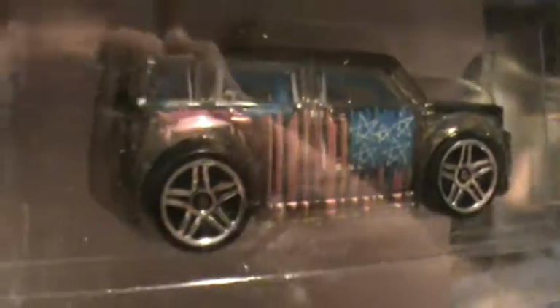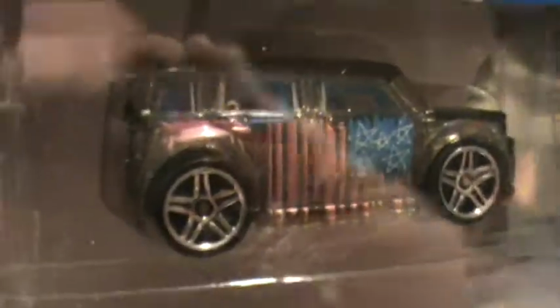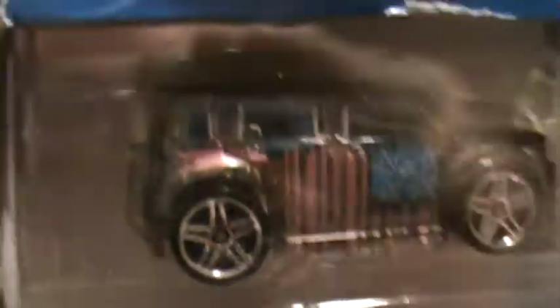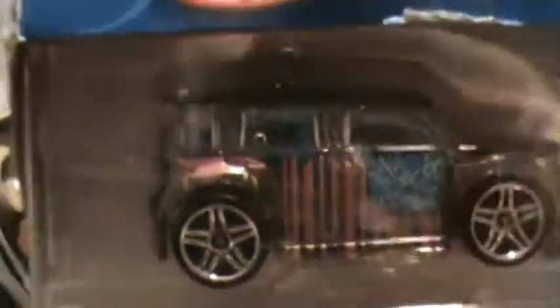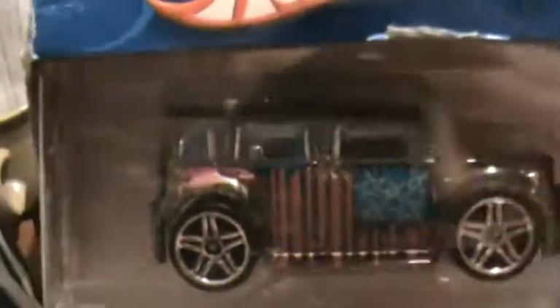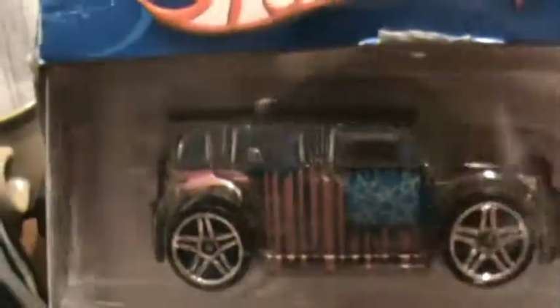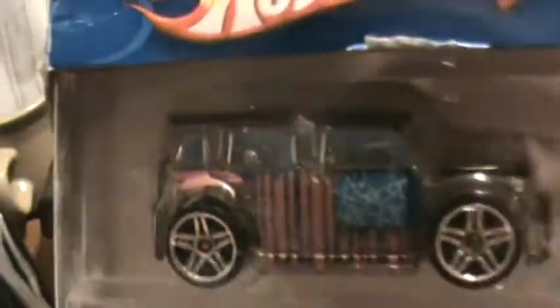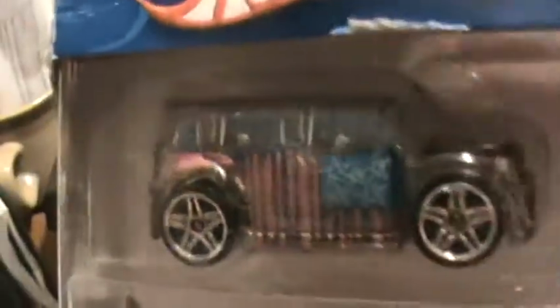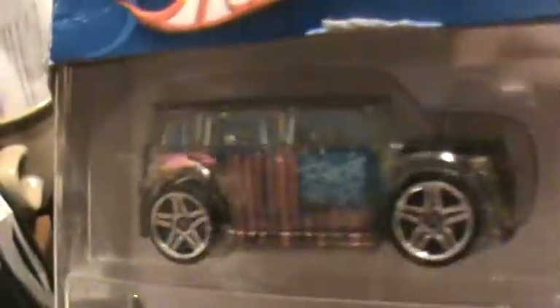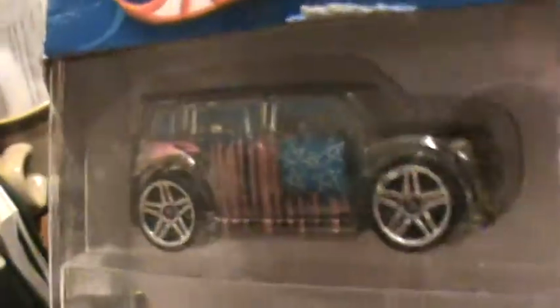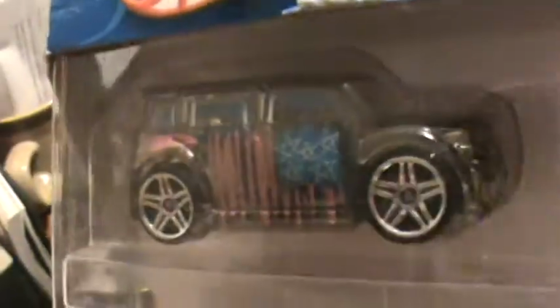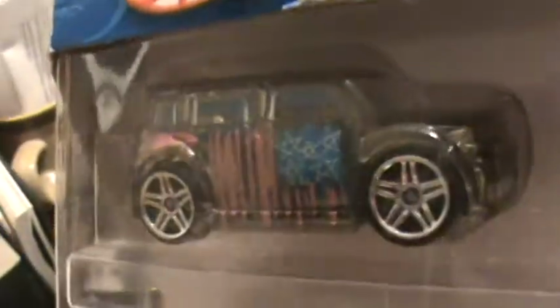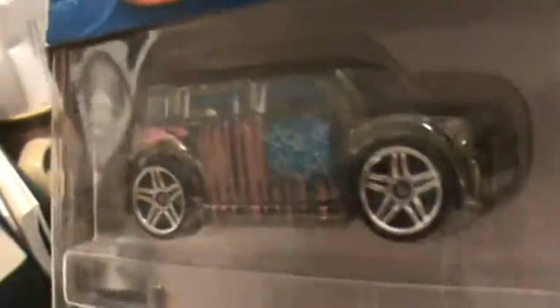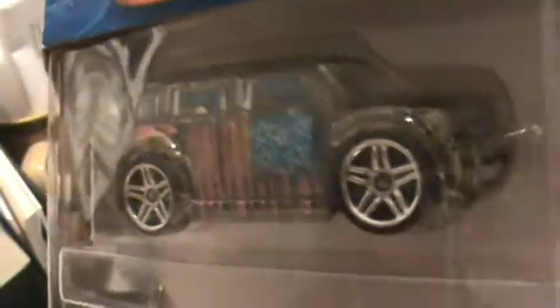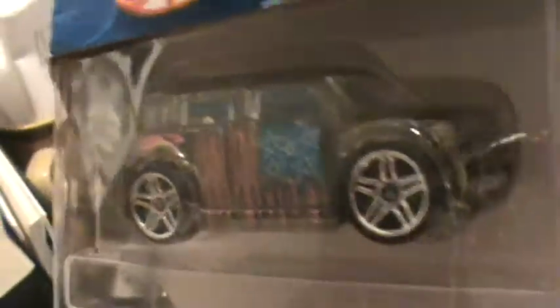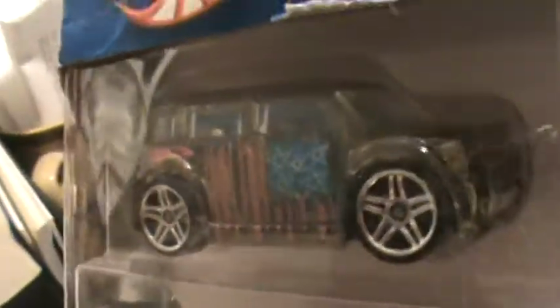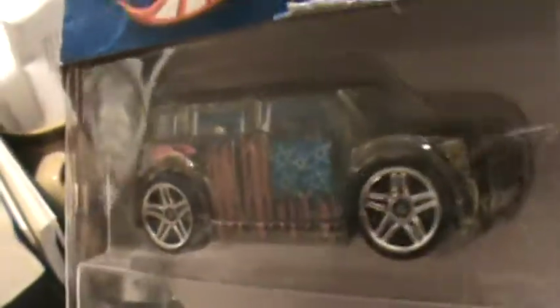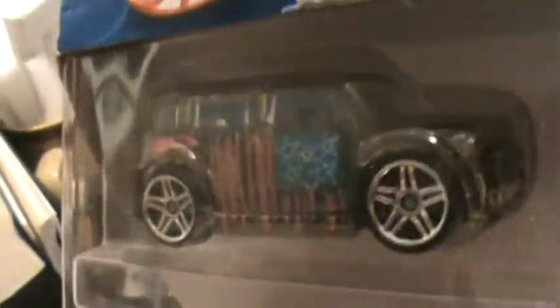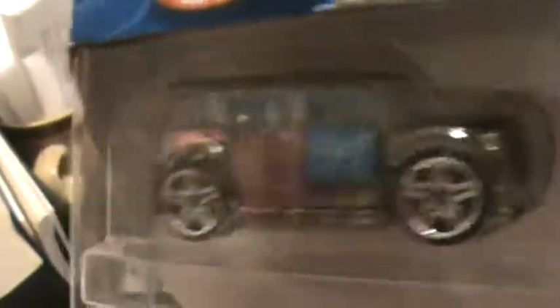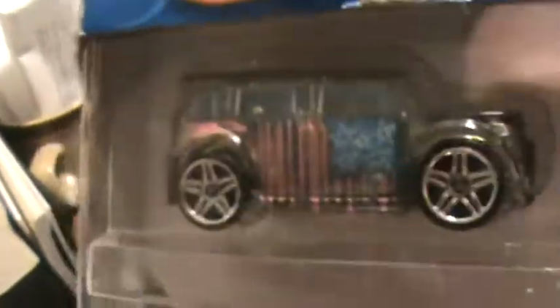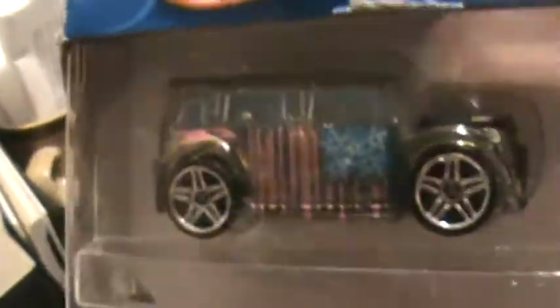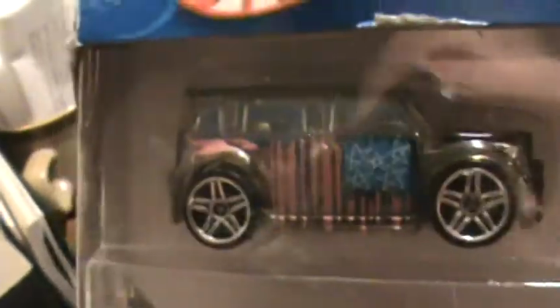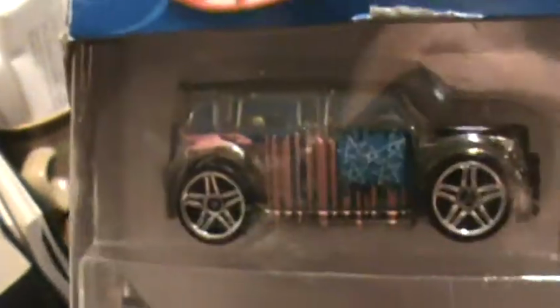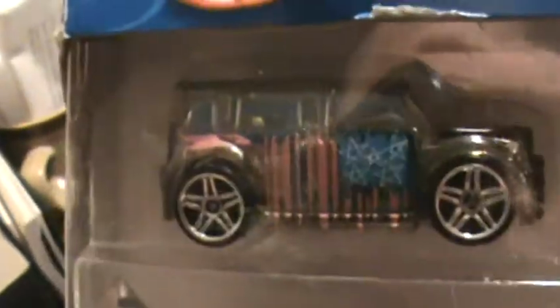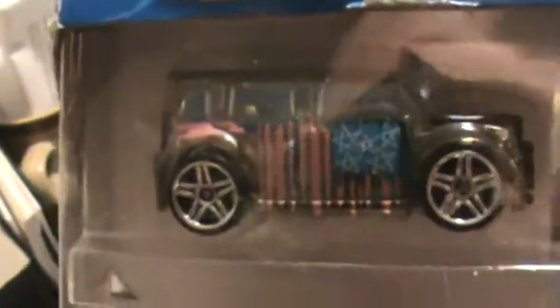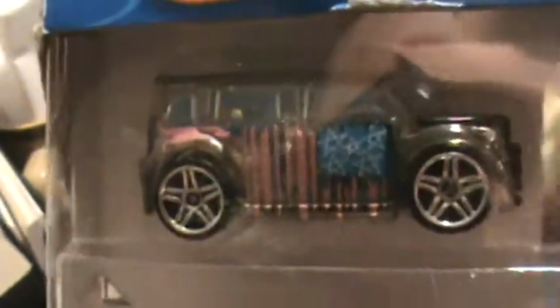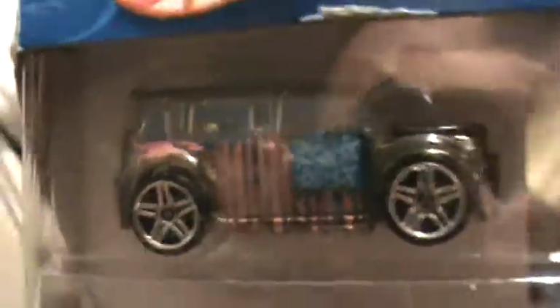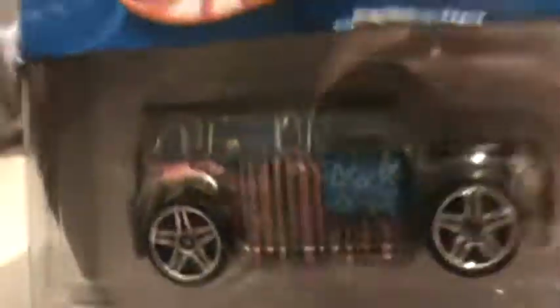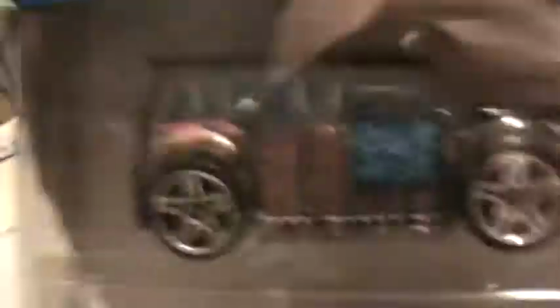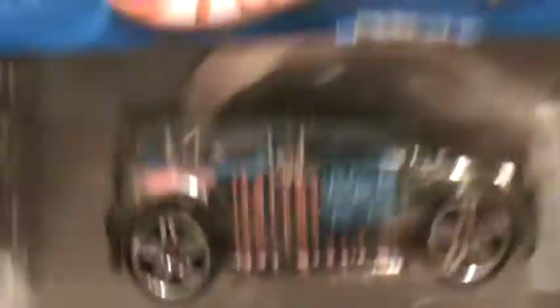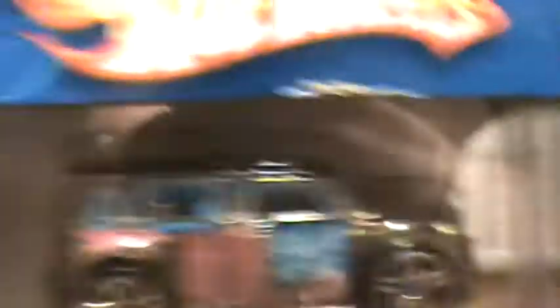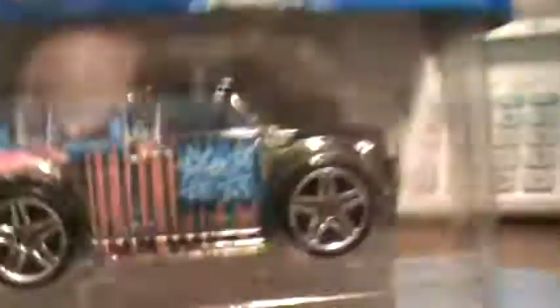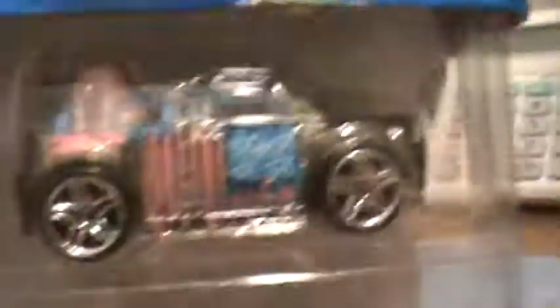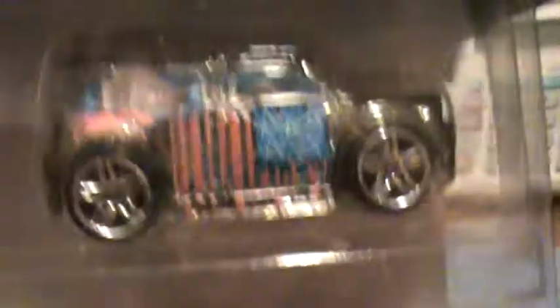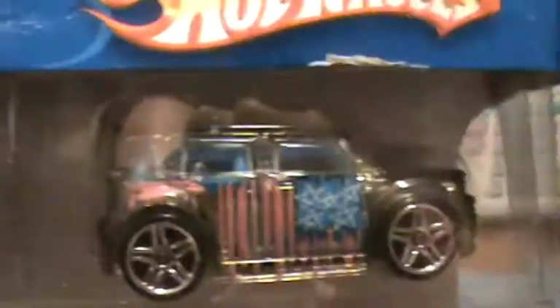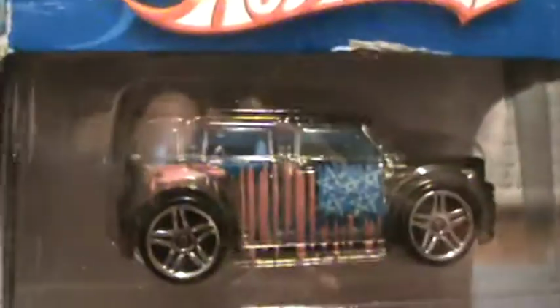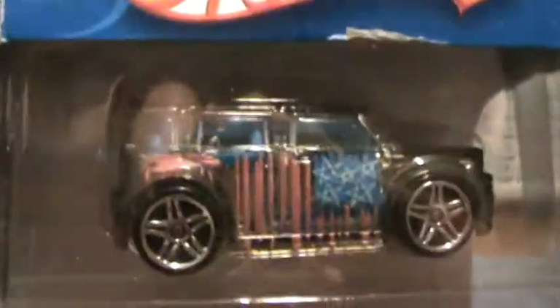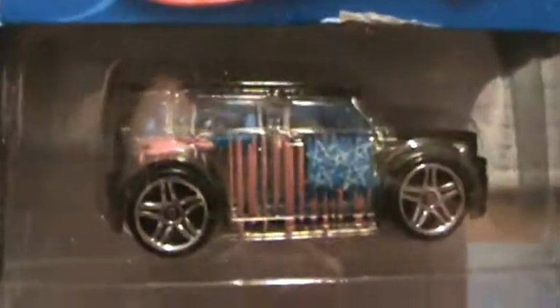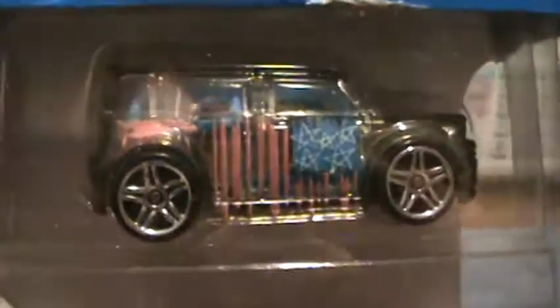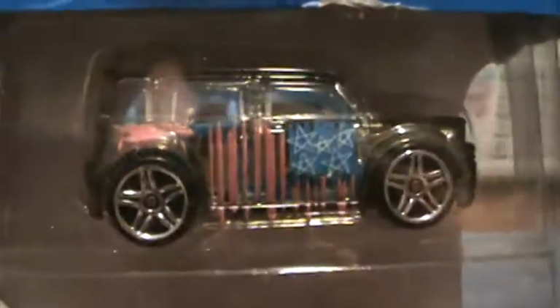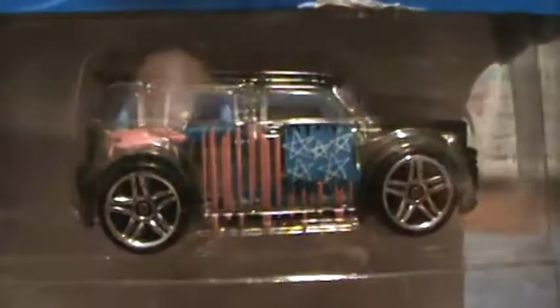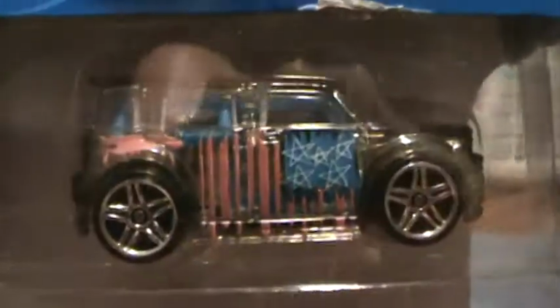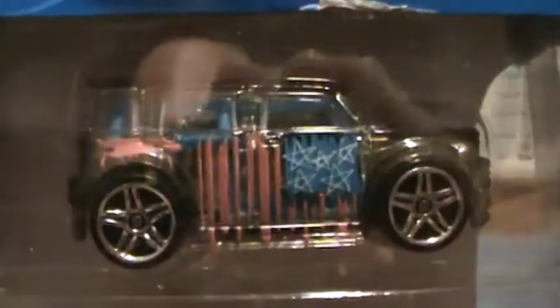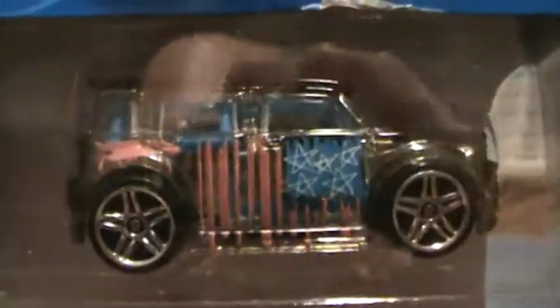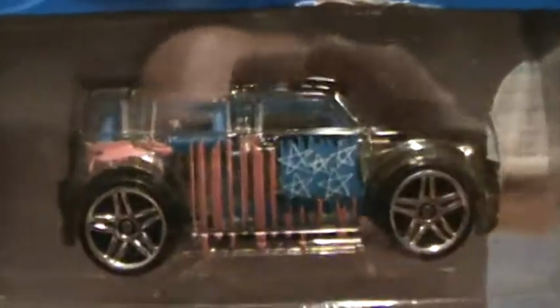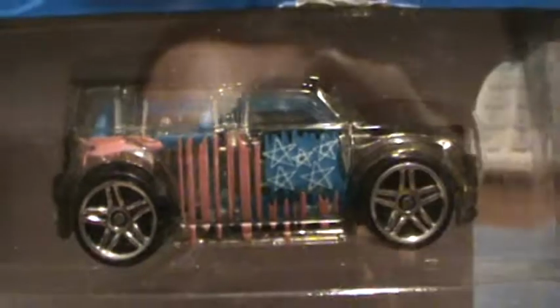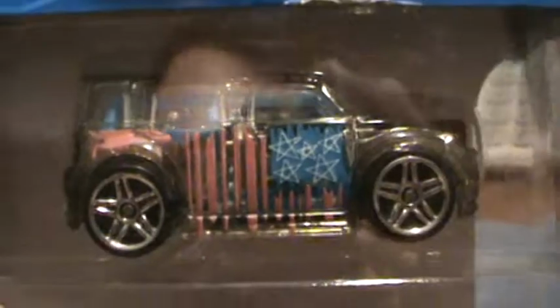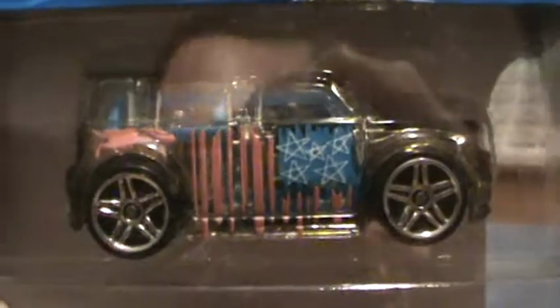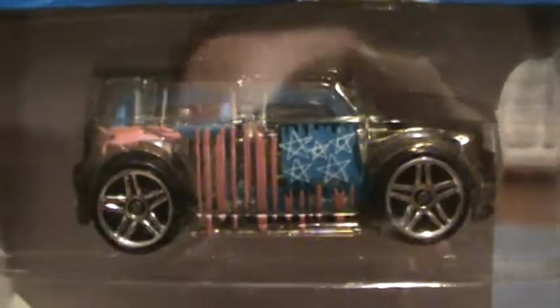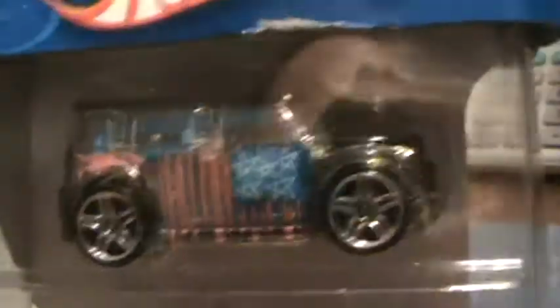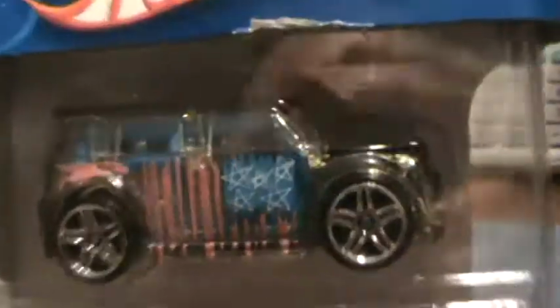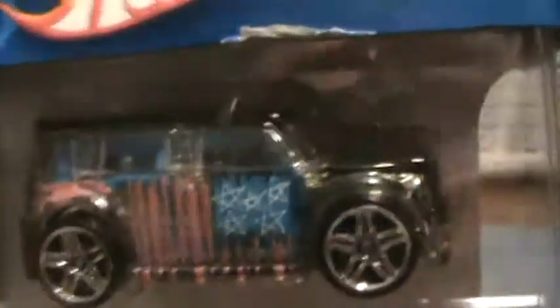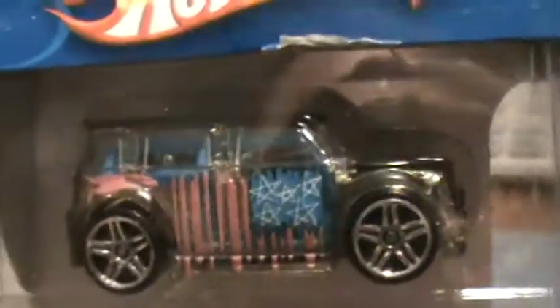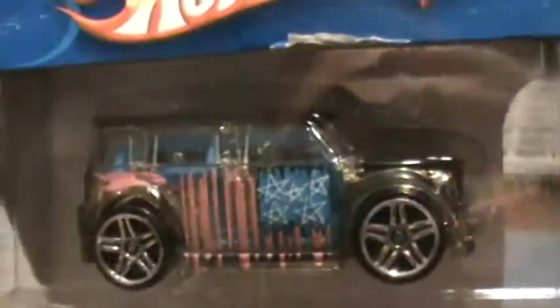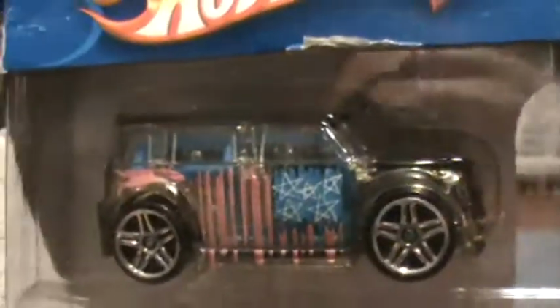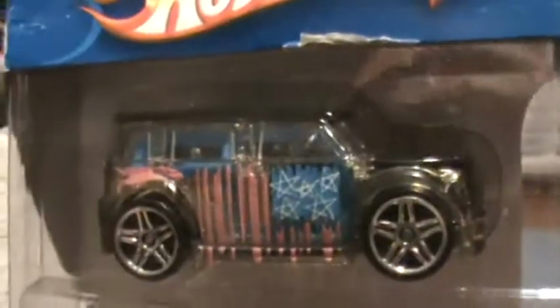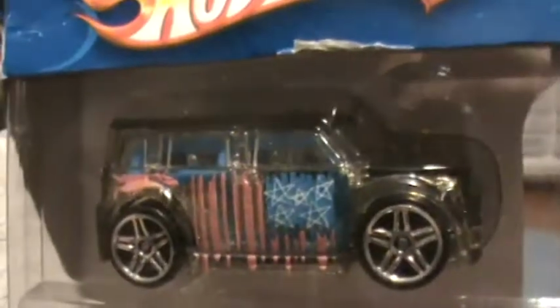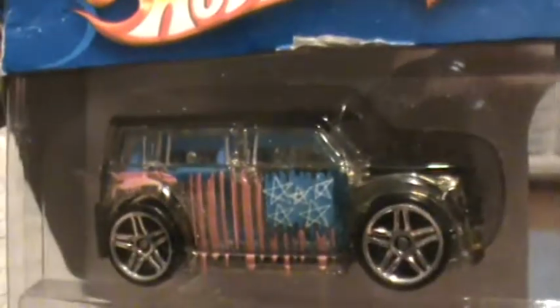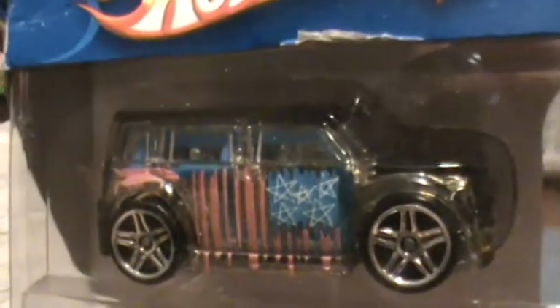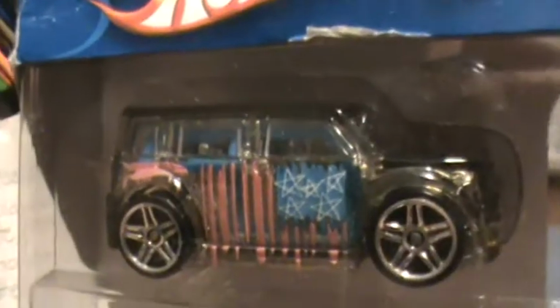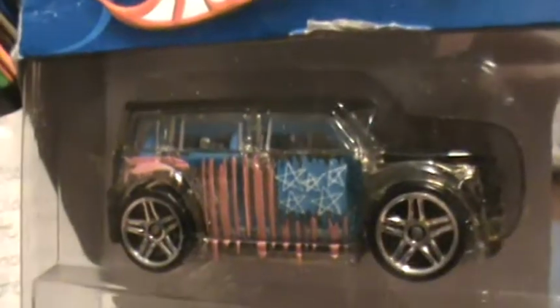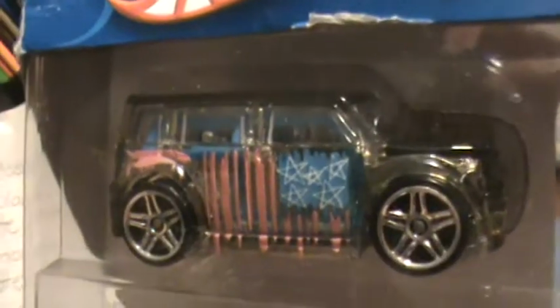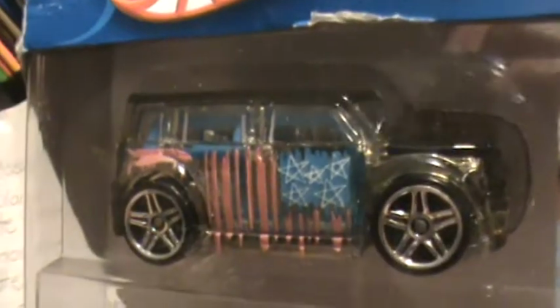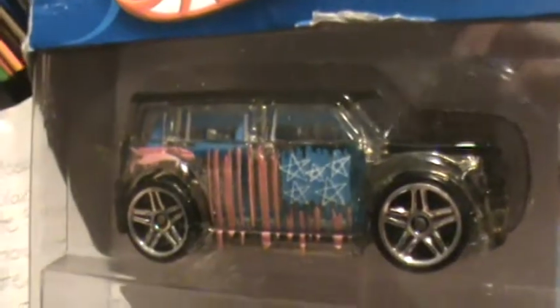Alright. Next car. This lighting's not real good, is it? Oh well, sorry about that.